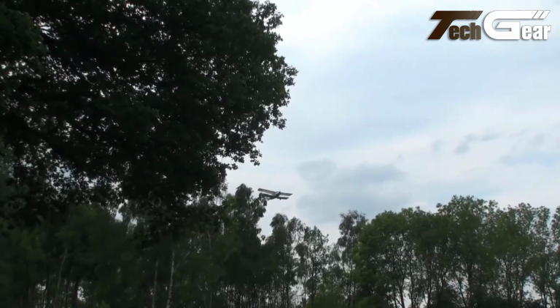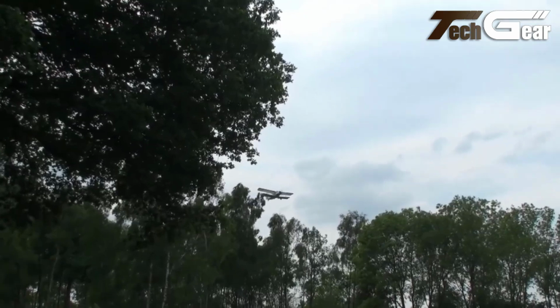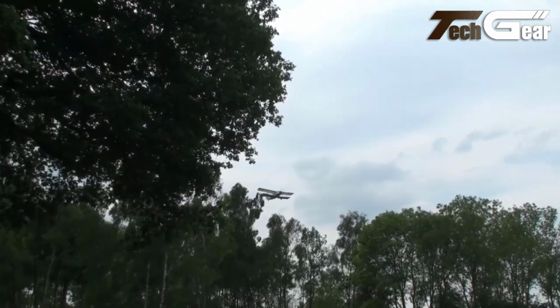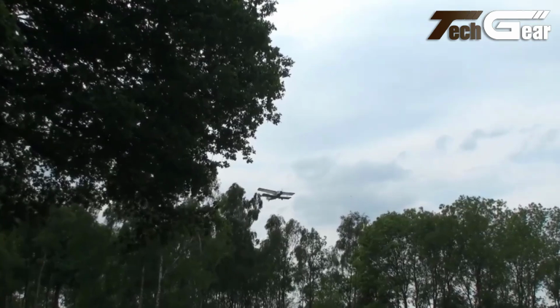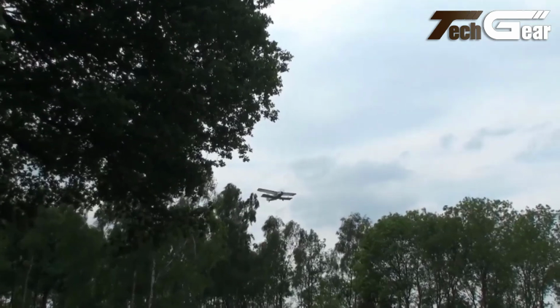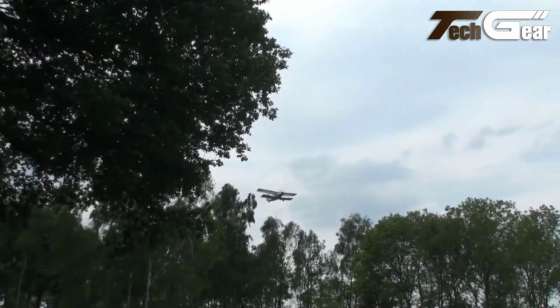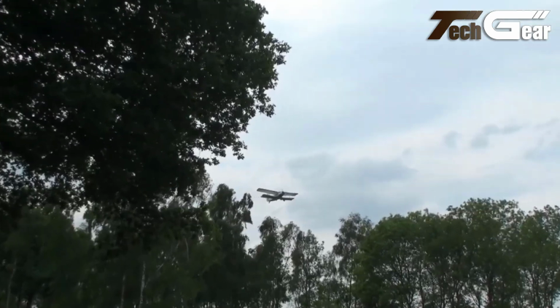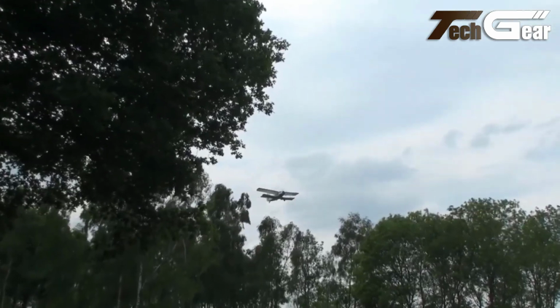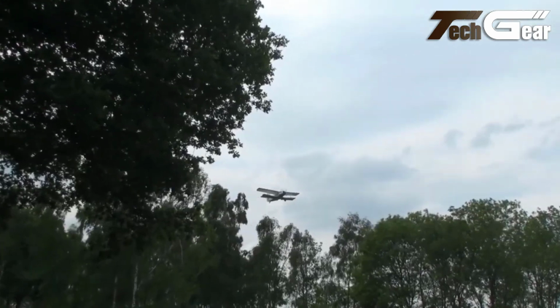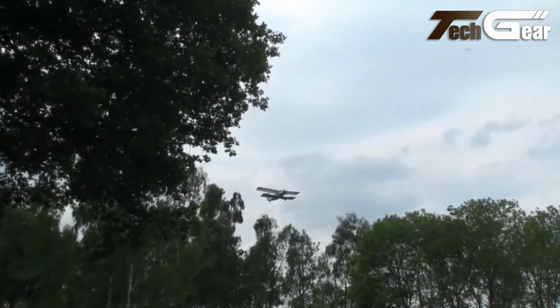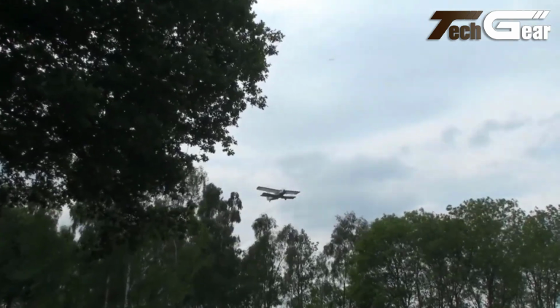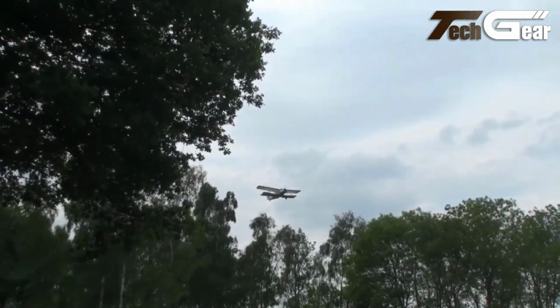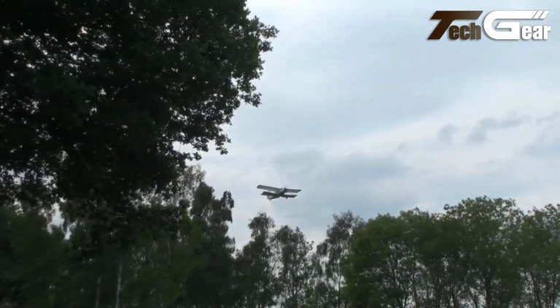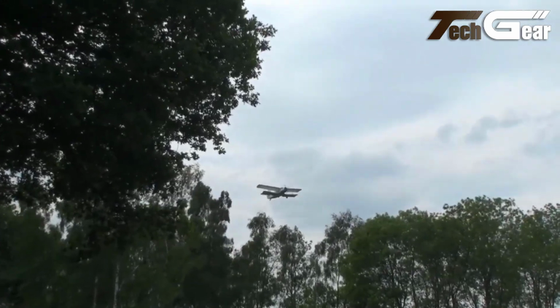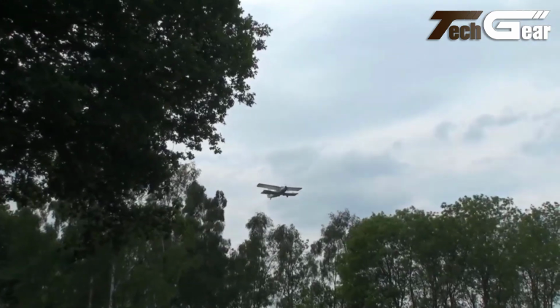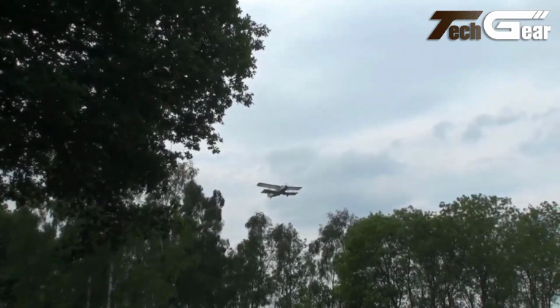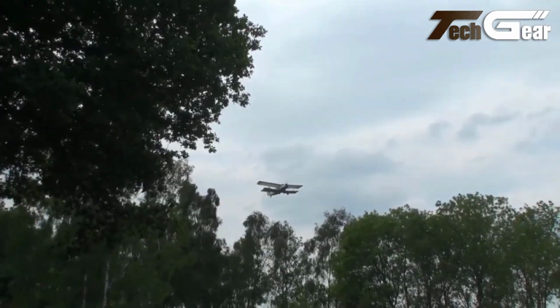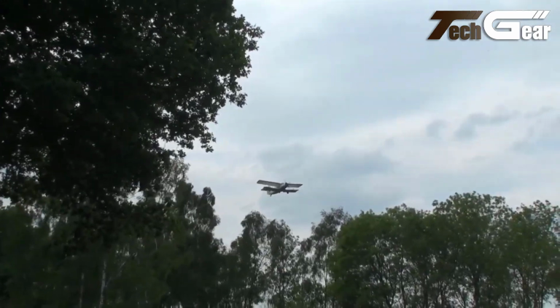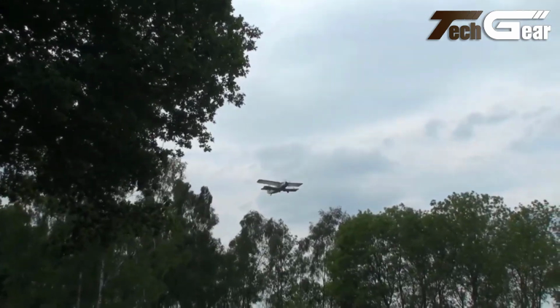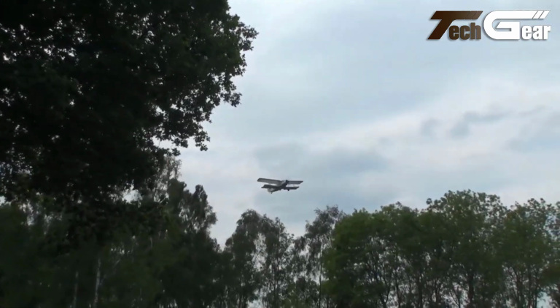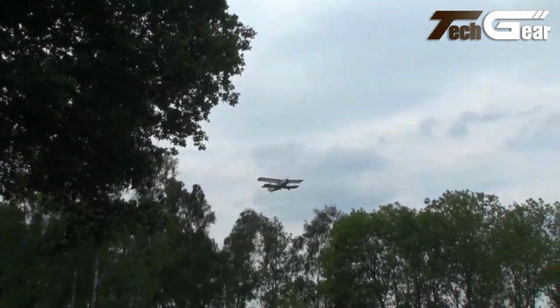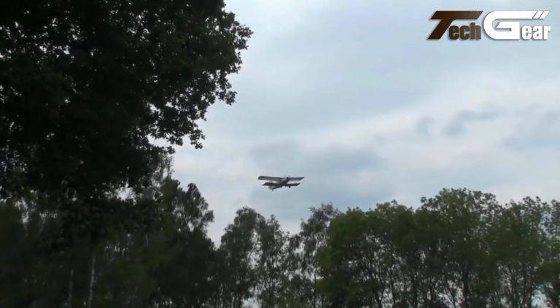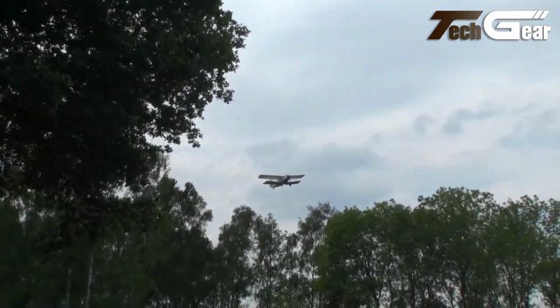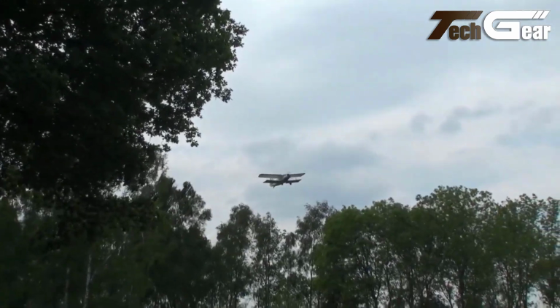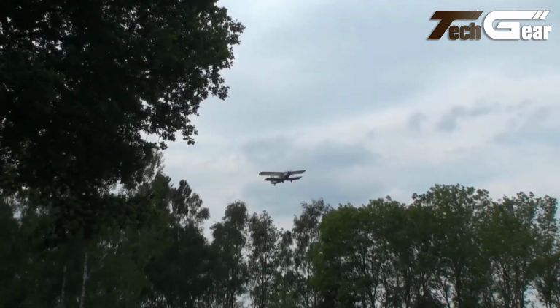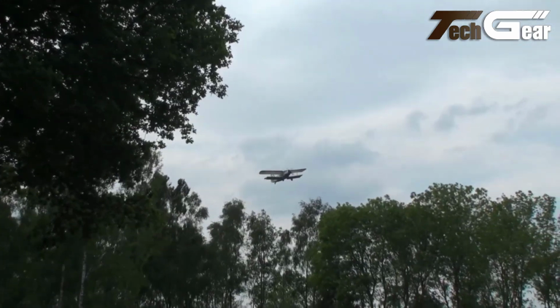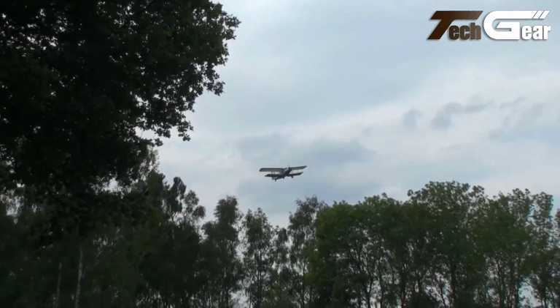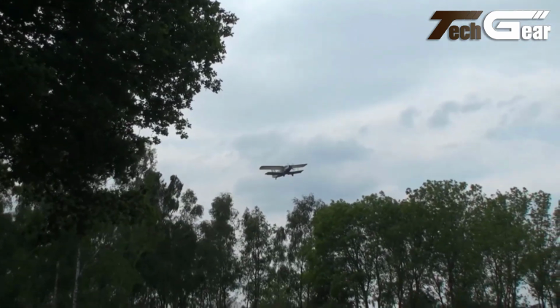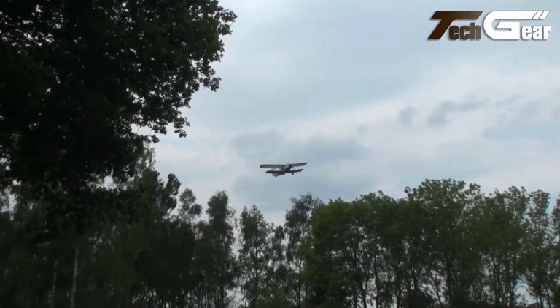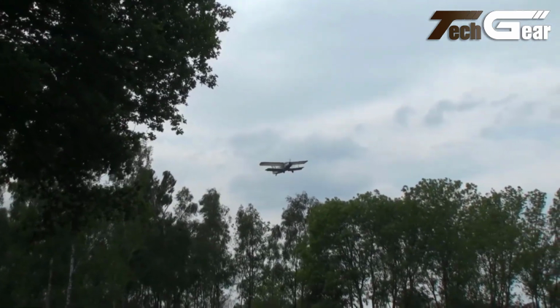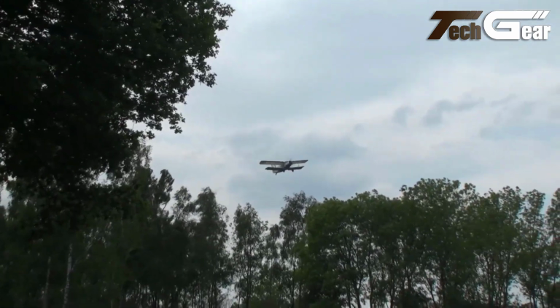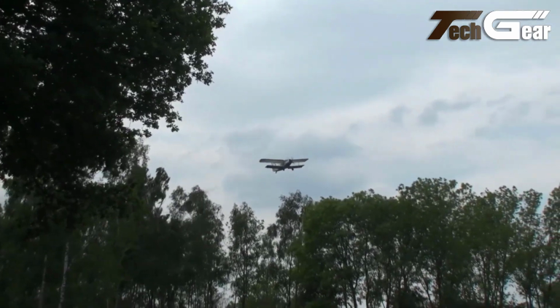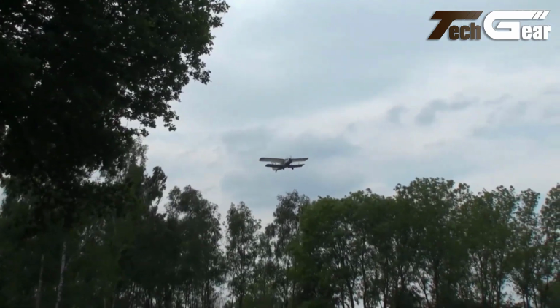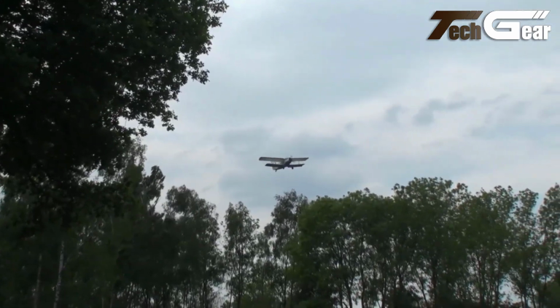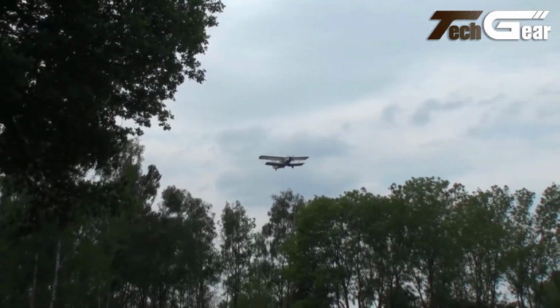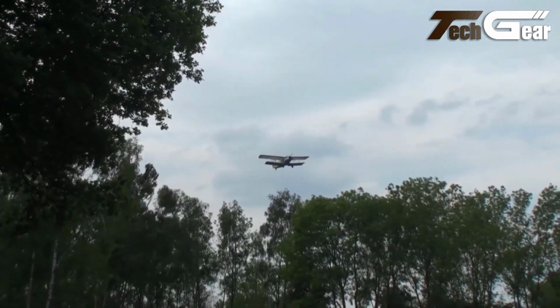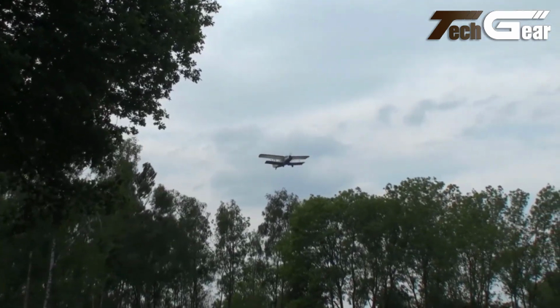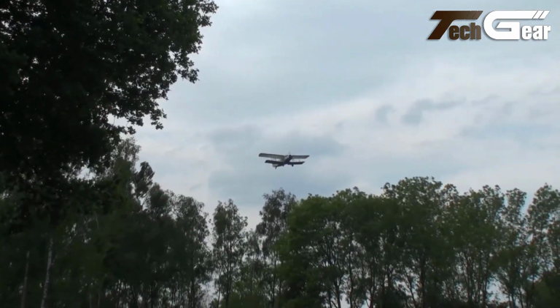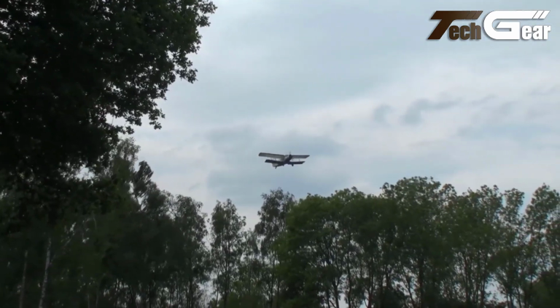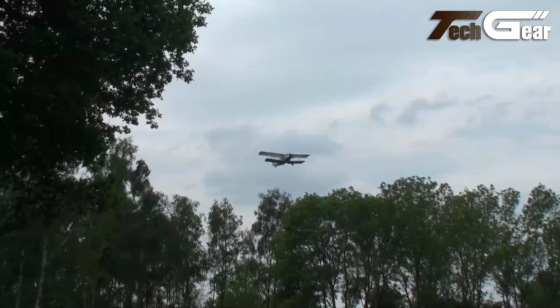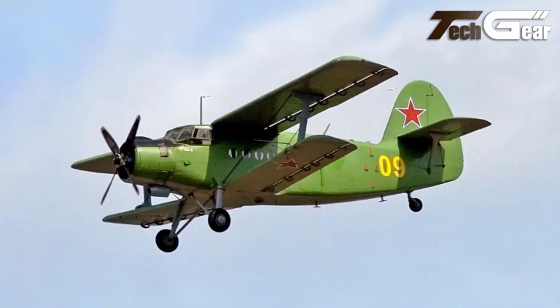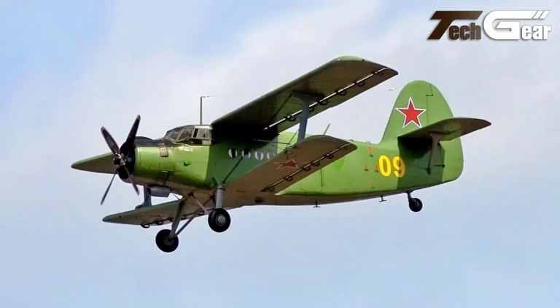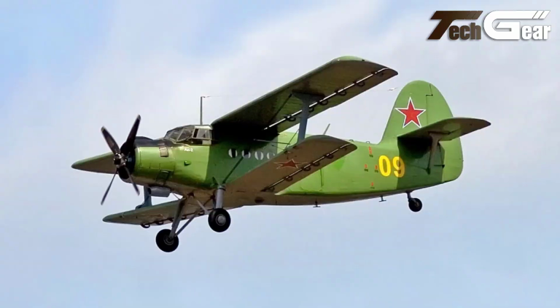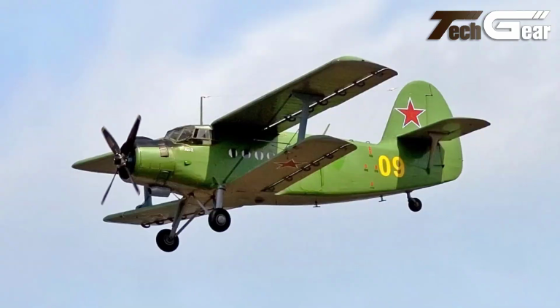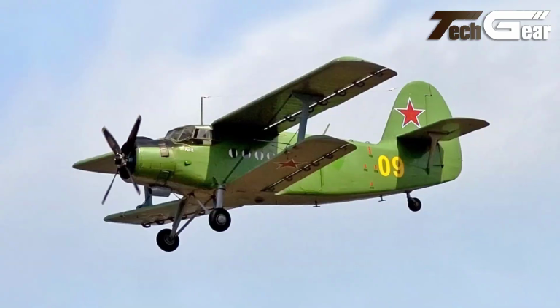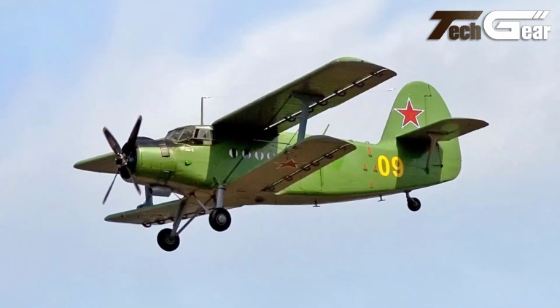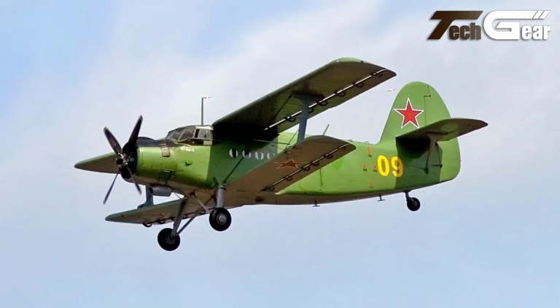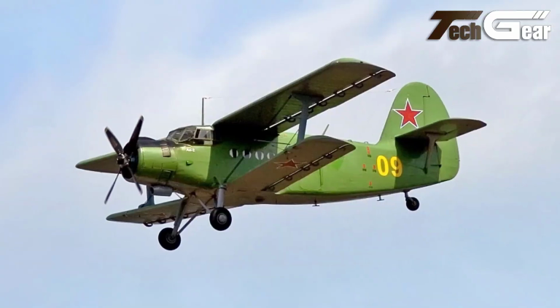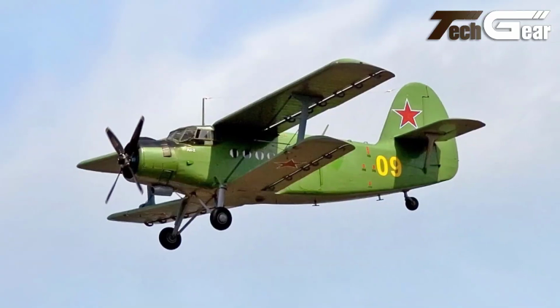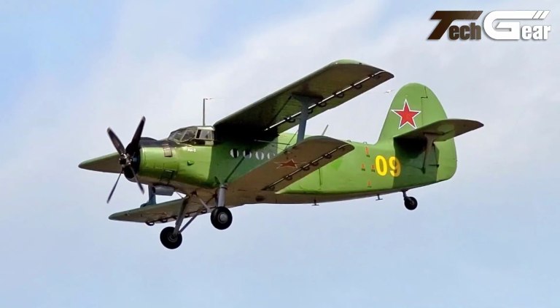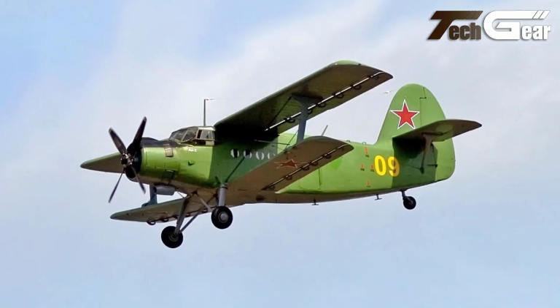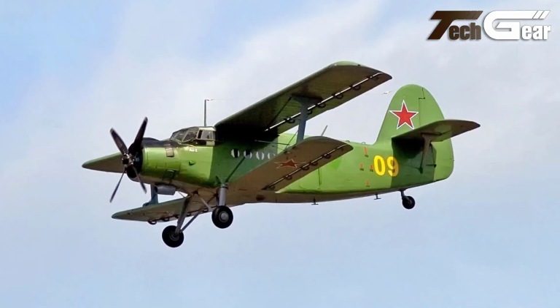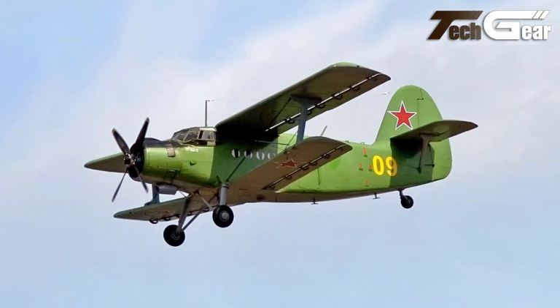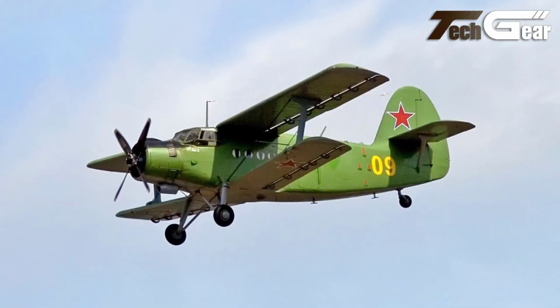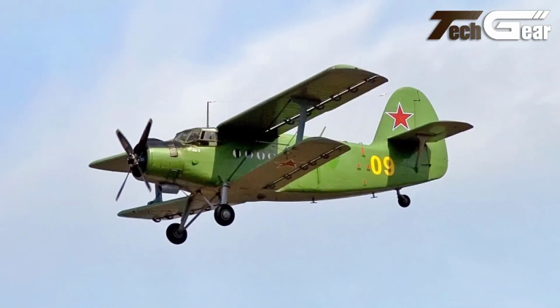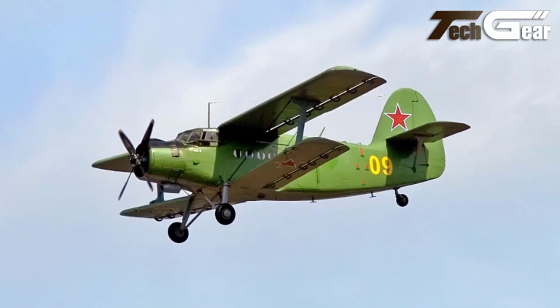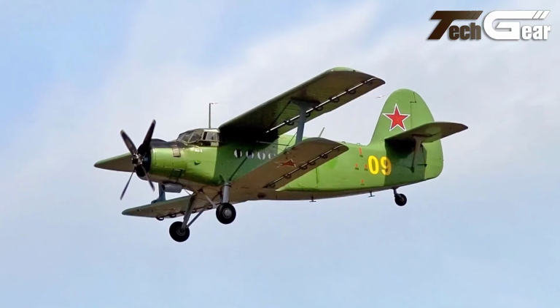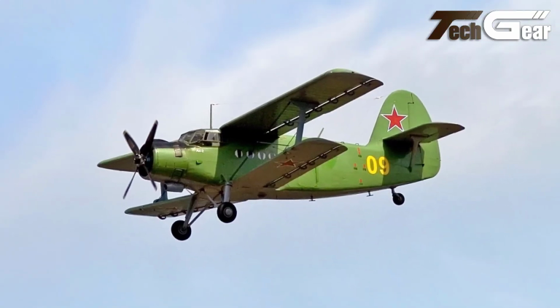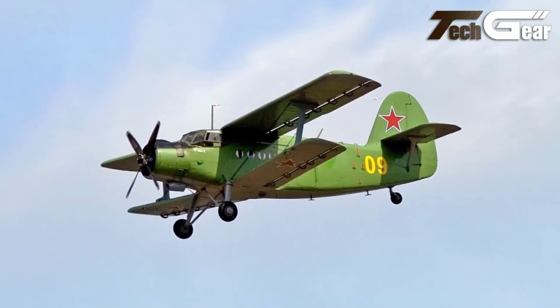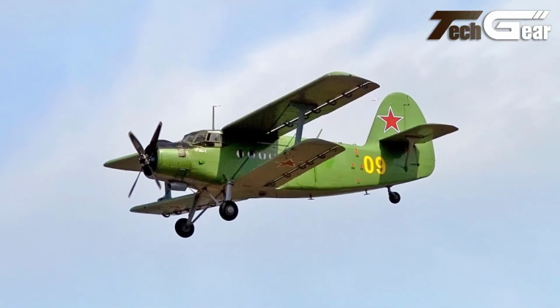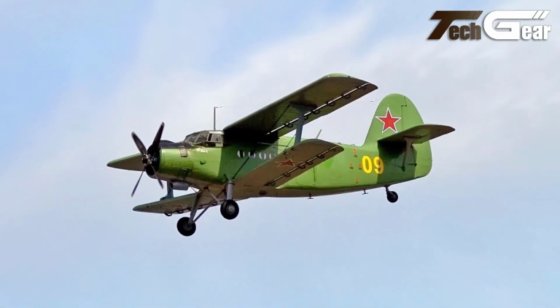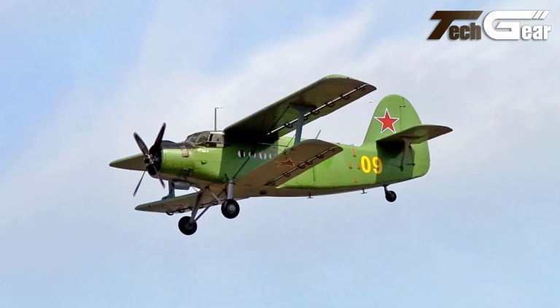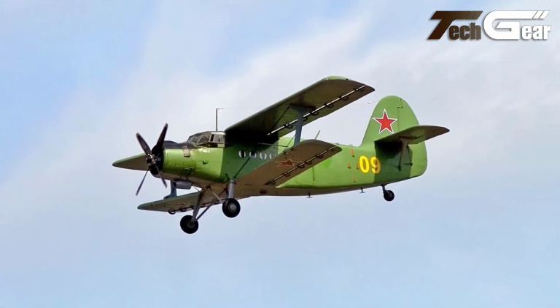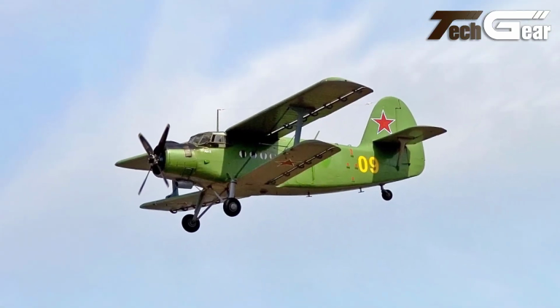Designed with simplicity in mind, the An-2 excels in remote areas with unsurfaced airstrips, making it an invaluable asset in aviation history.